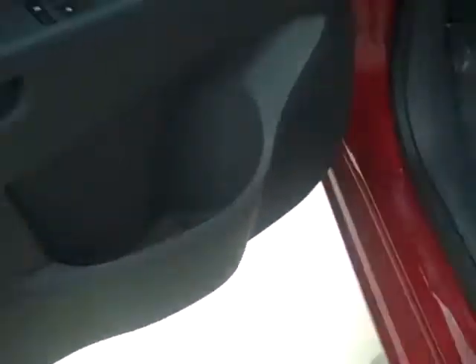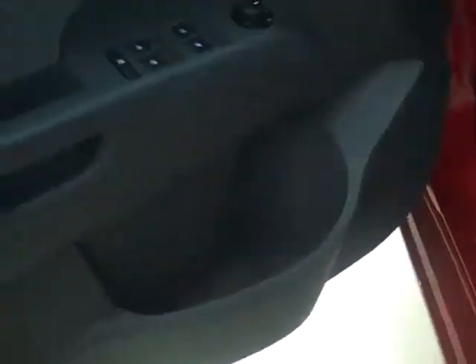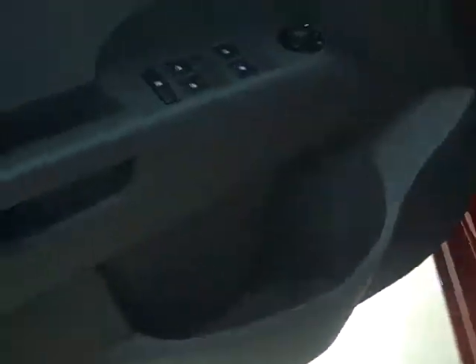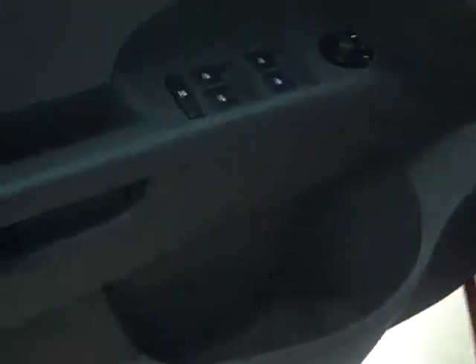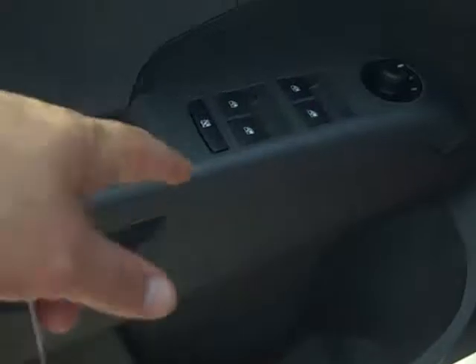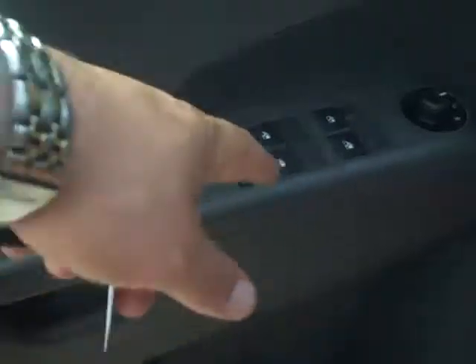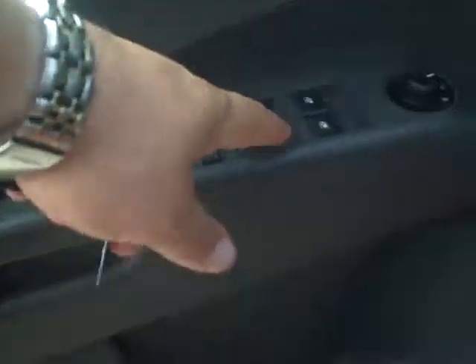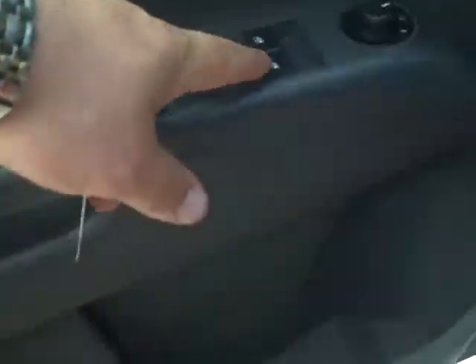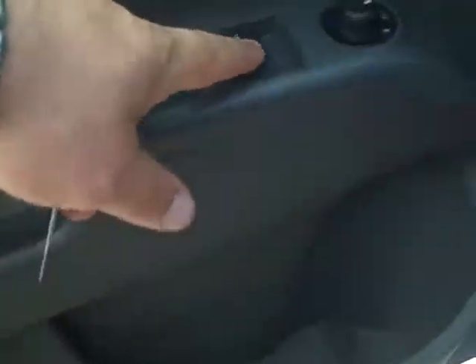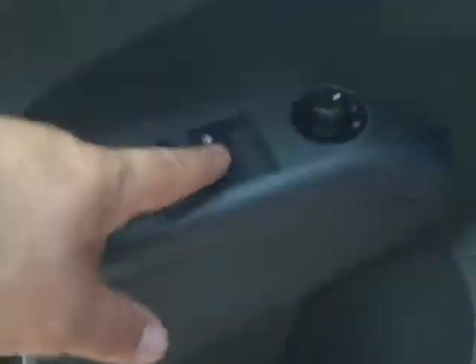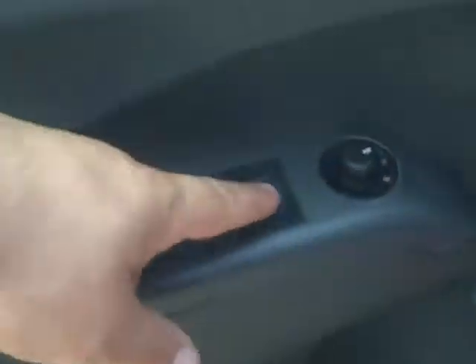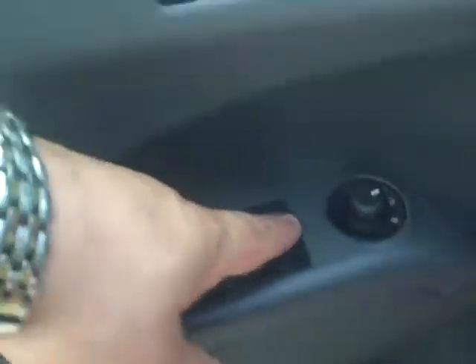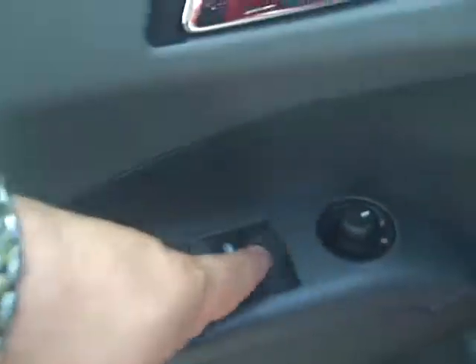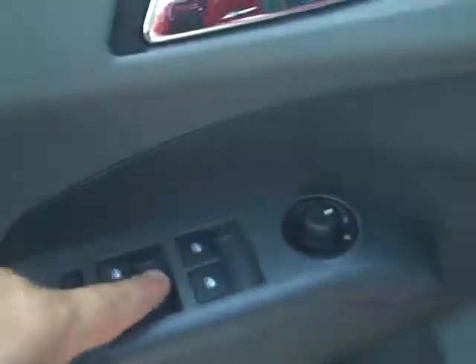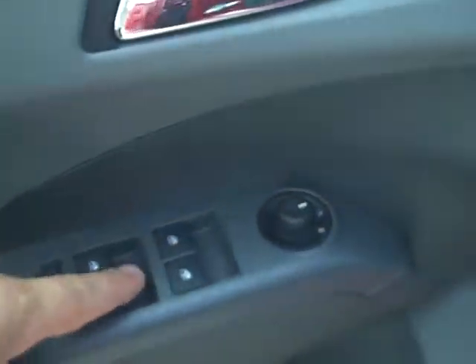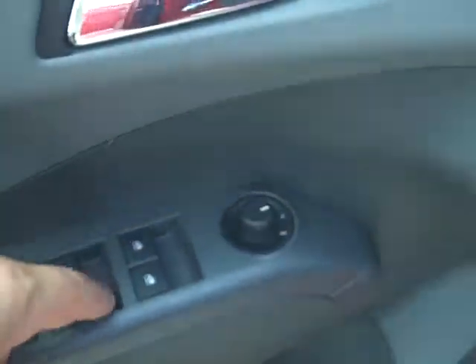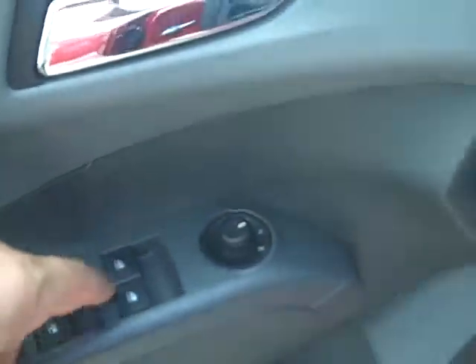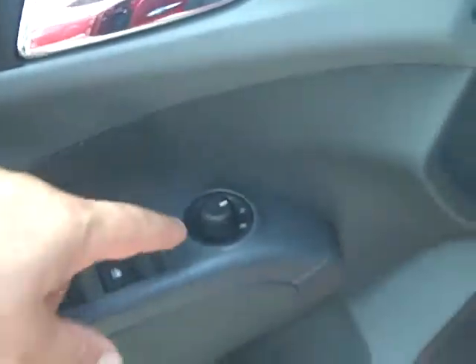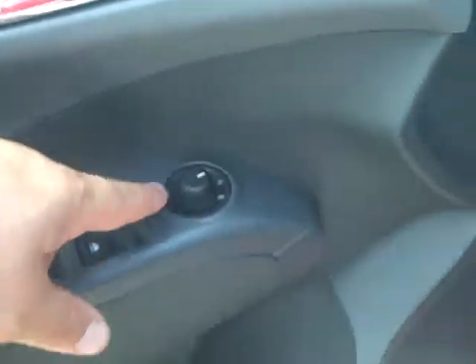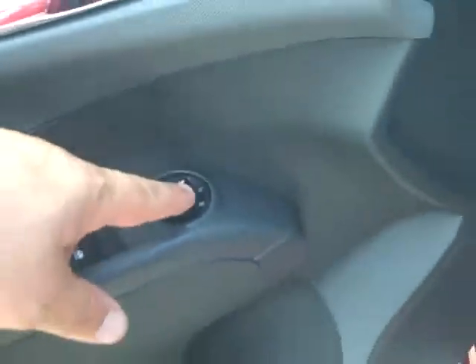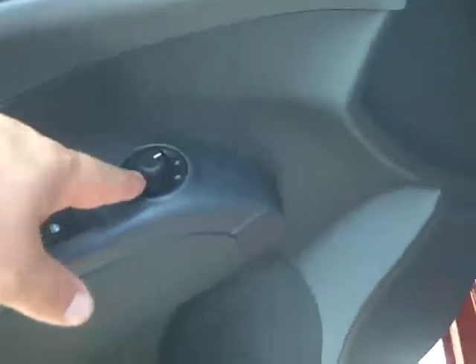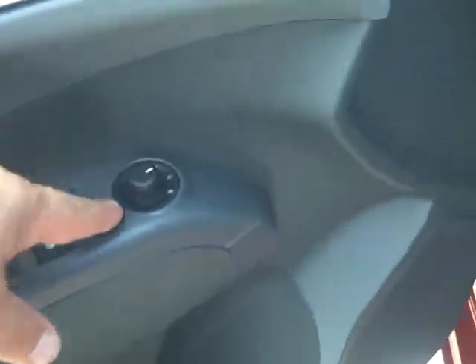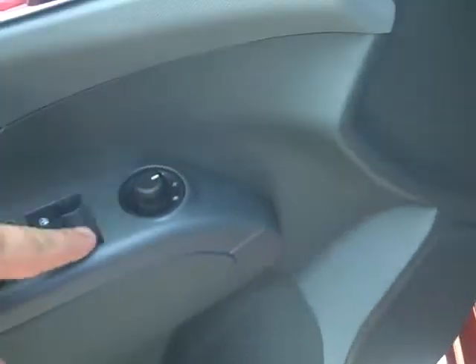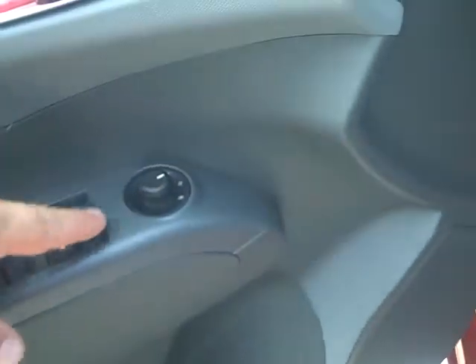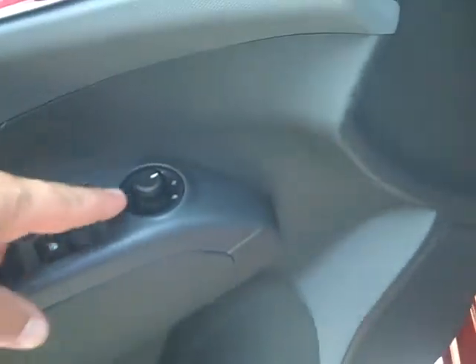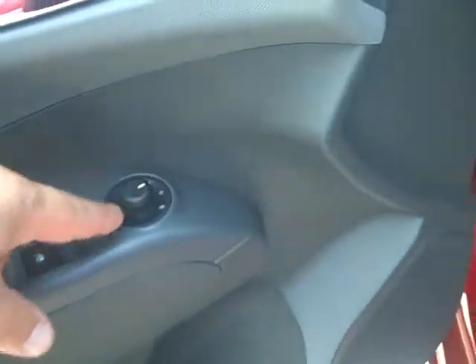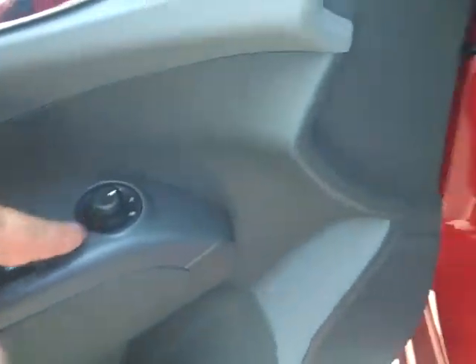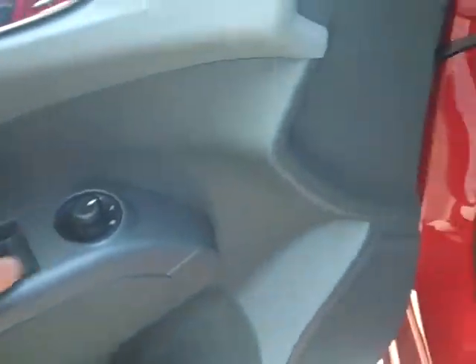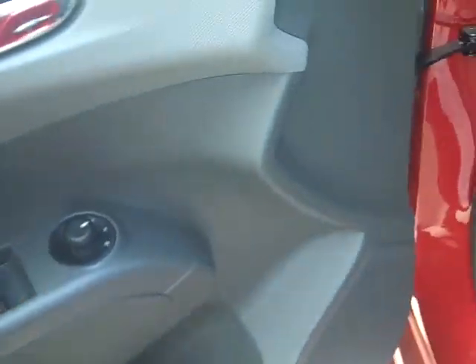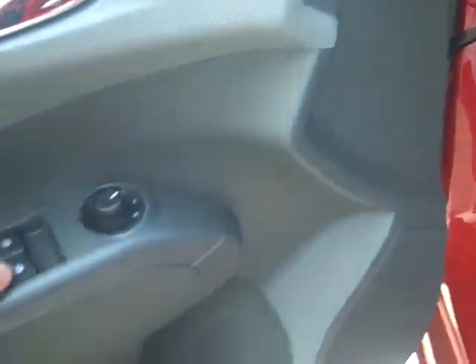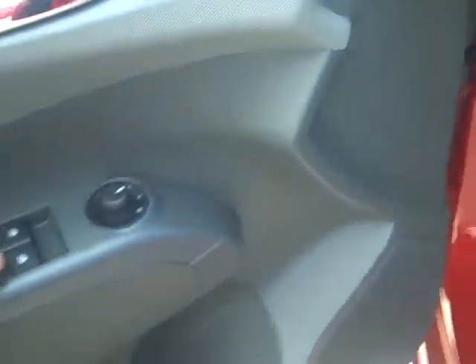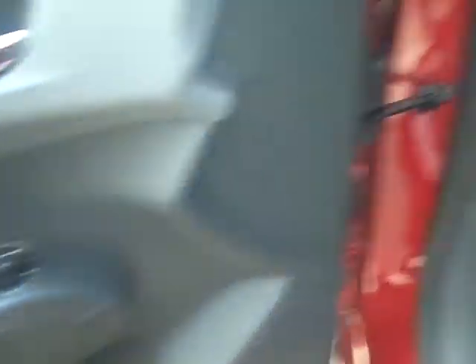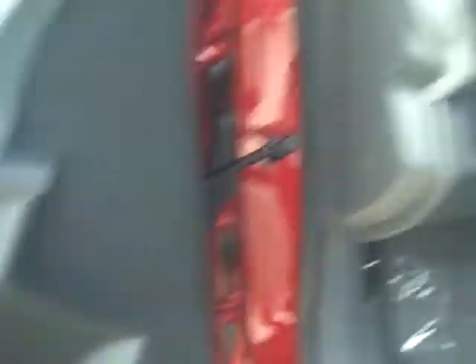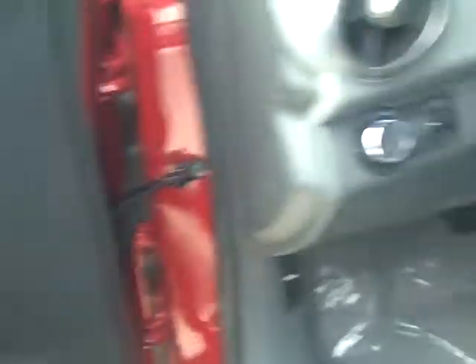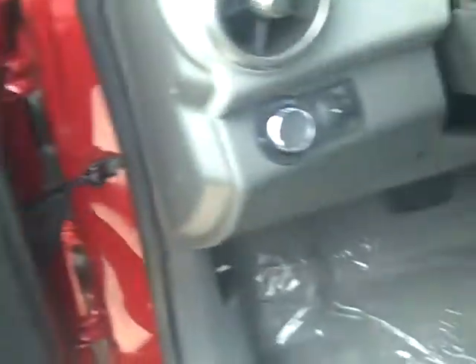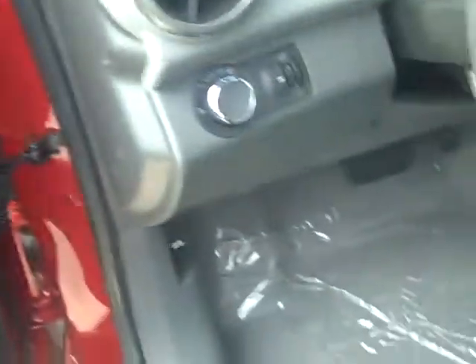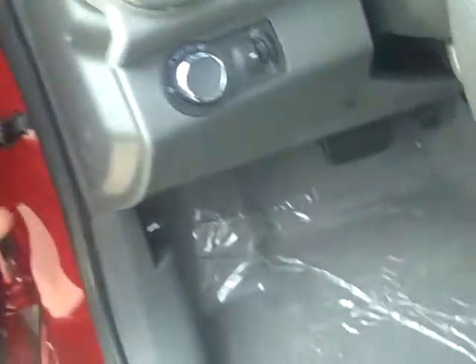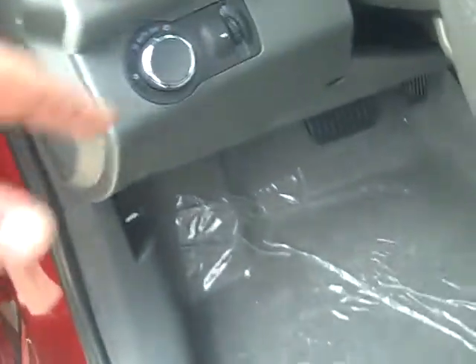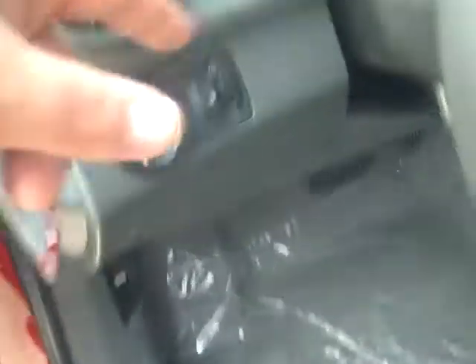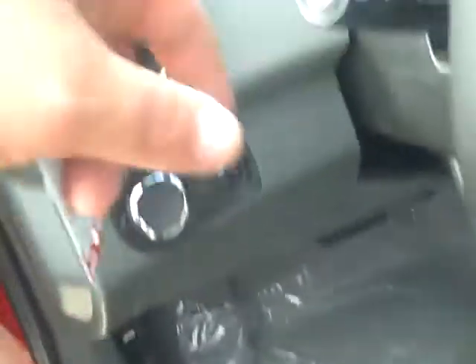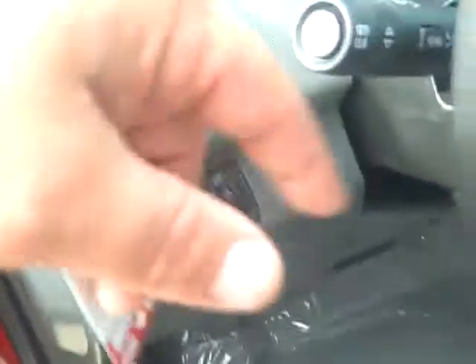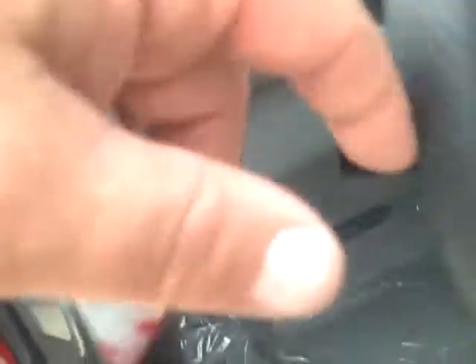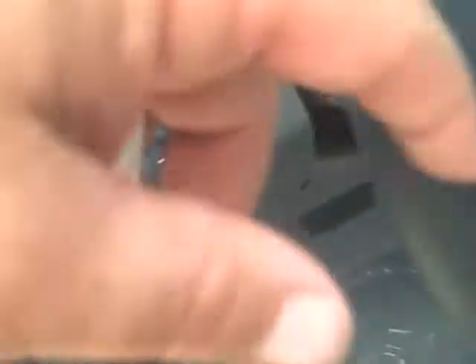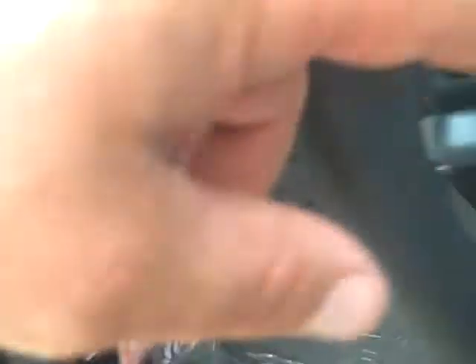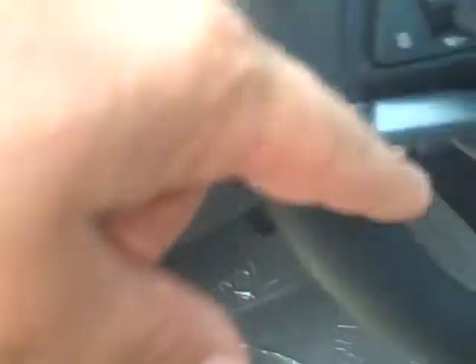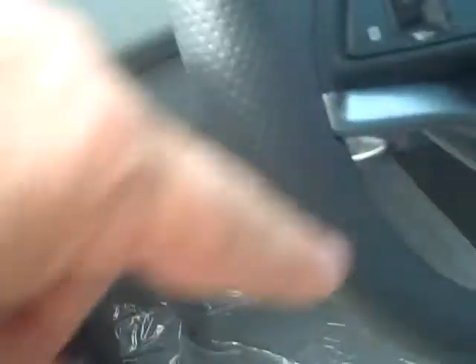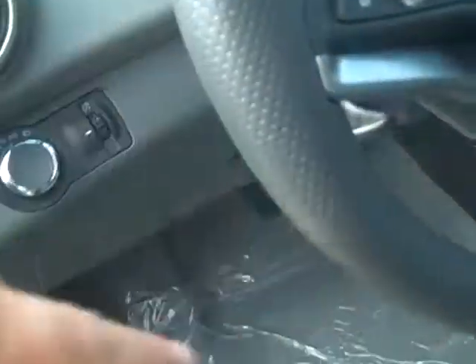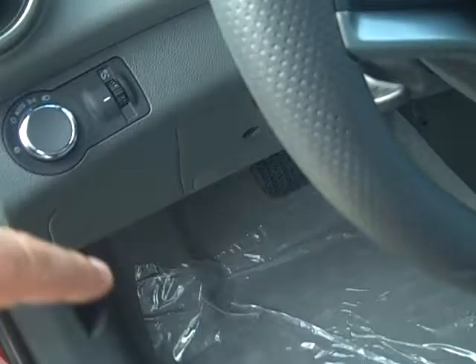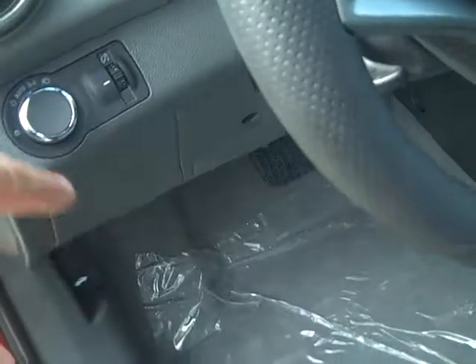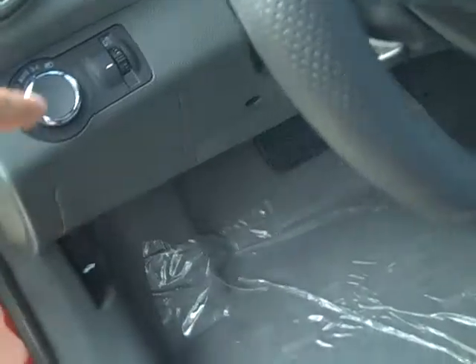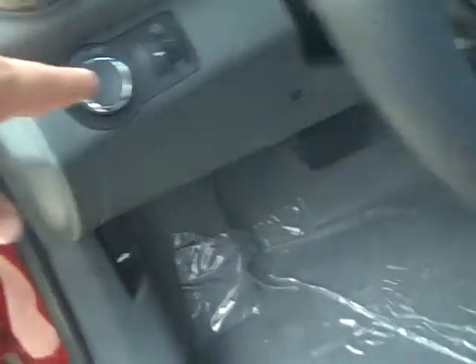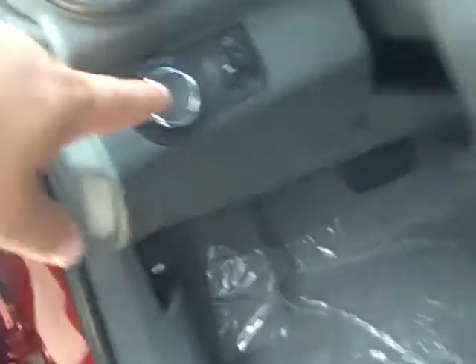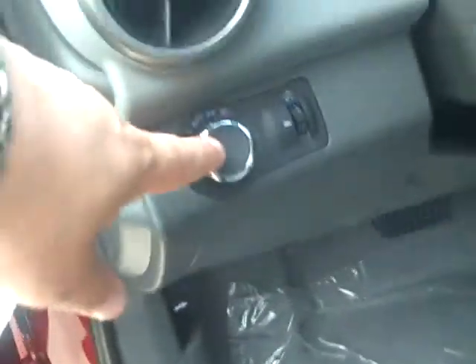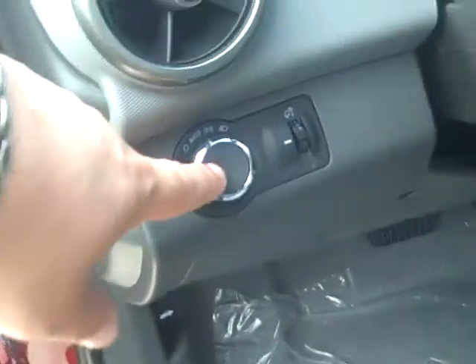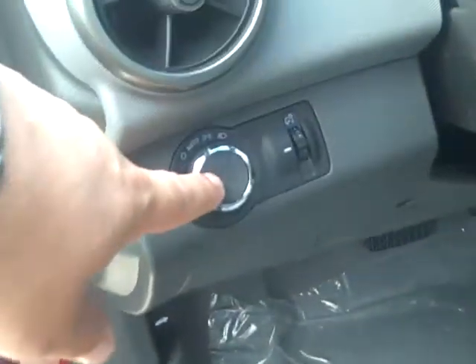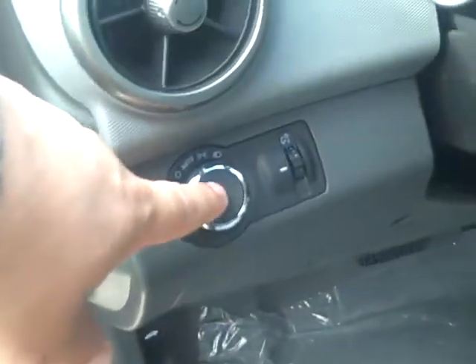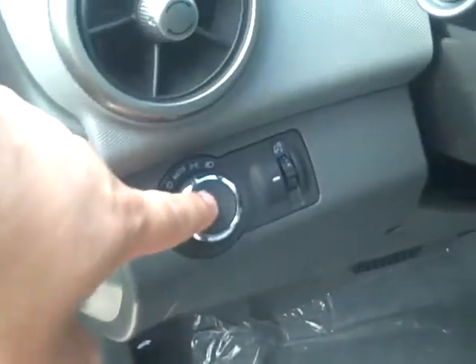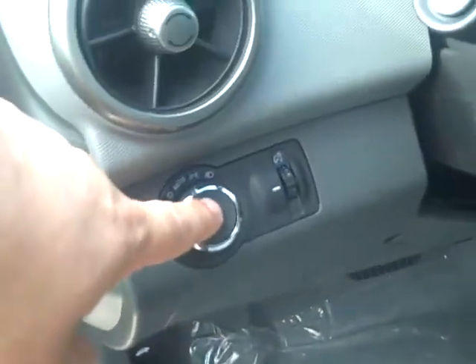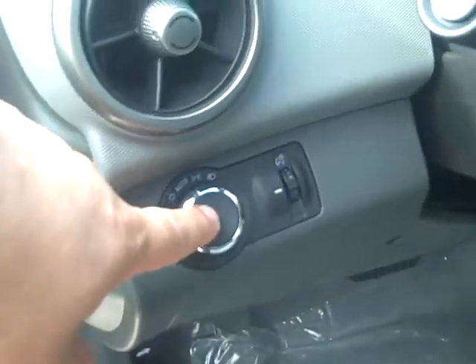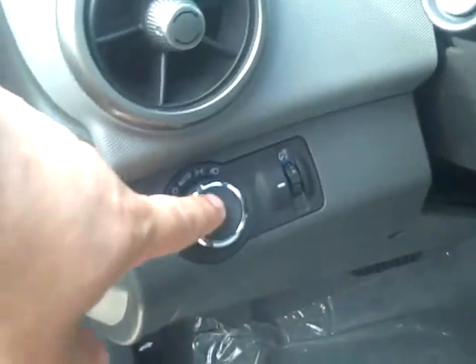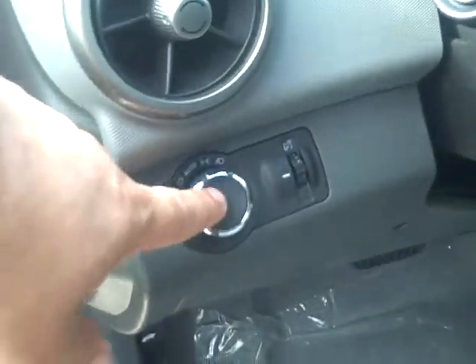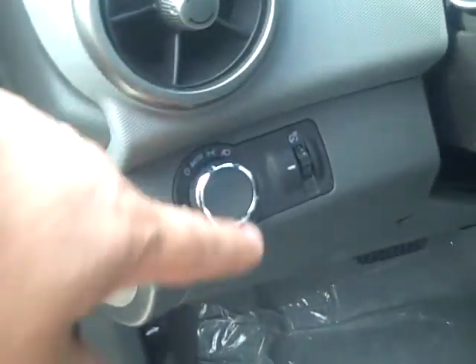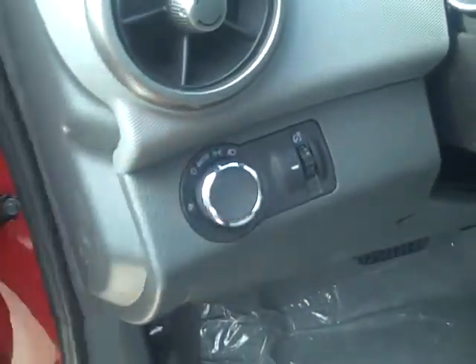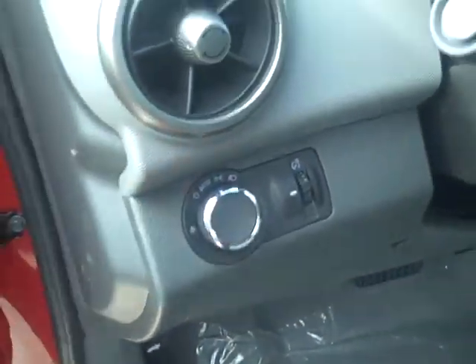We got your power mirrors and windows. Got your daytime running lights, which is great.